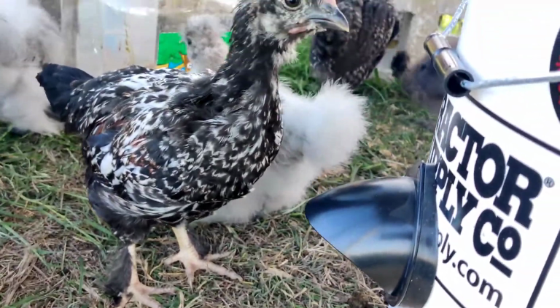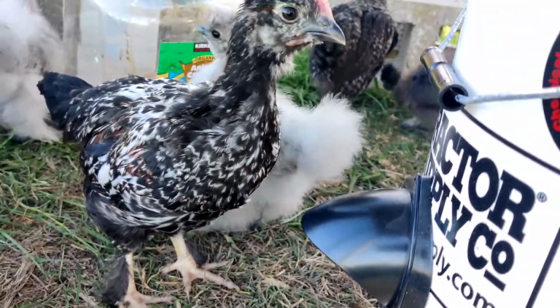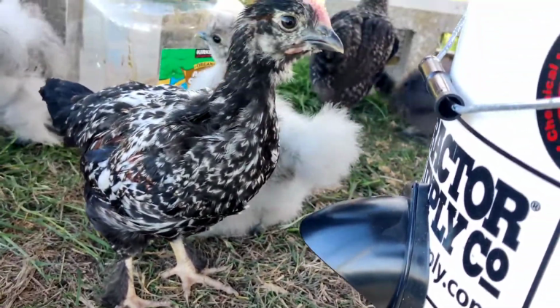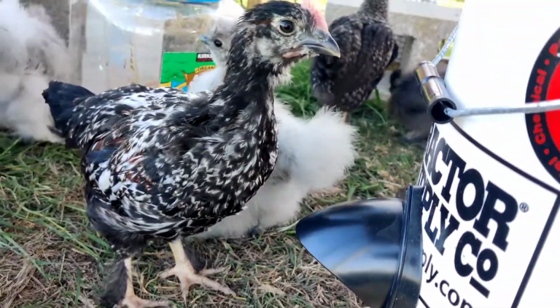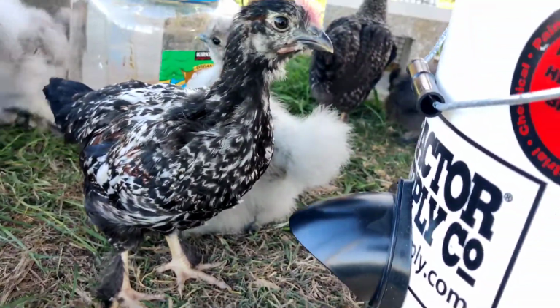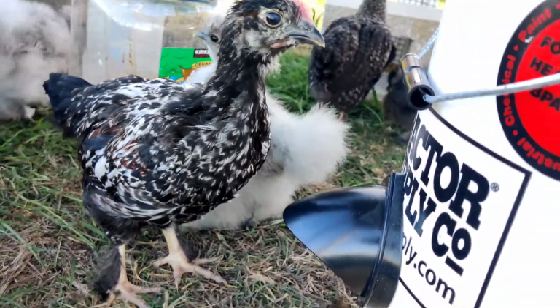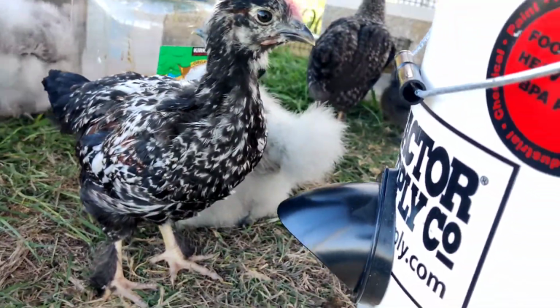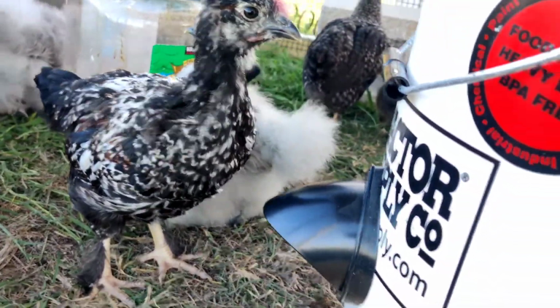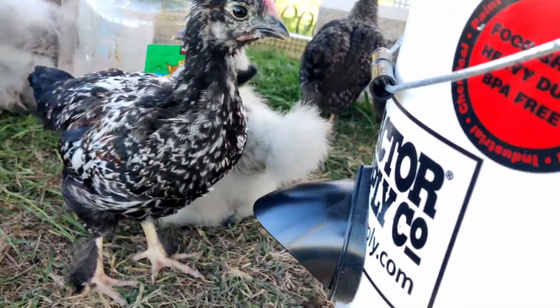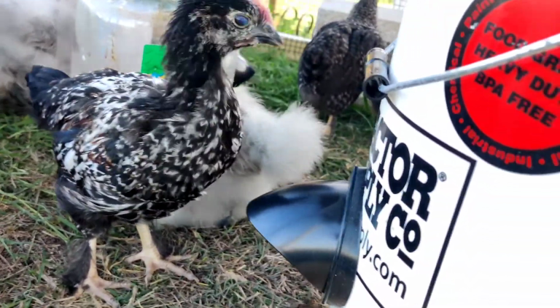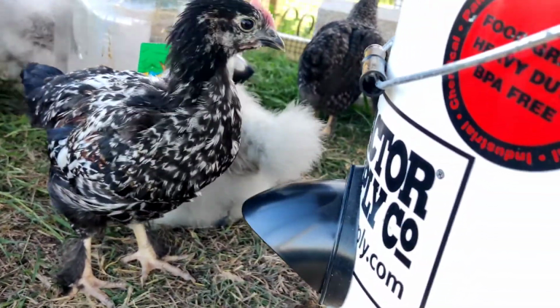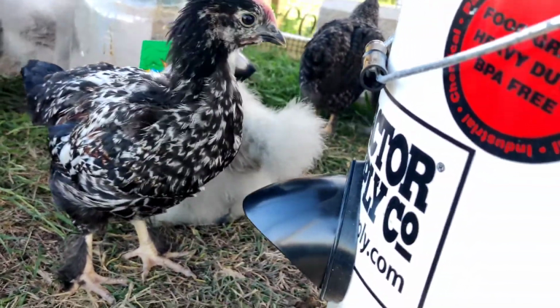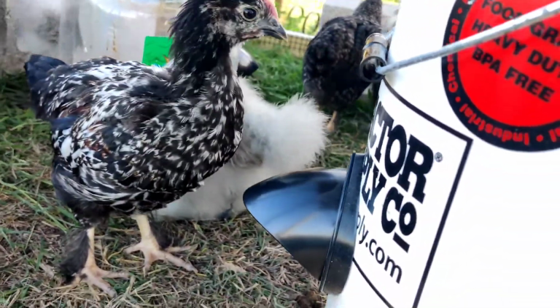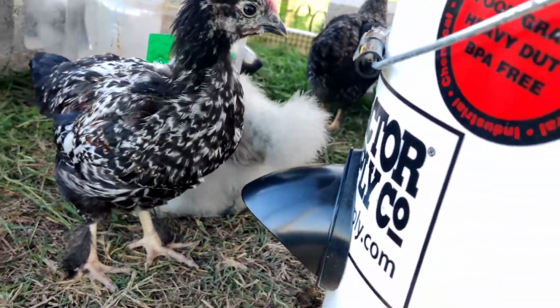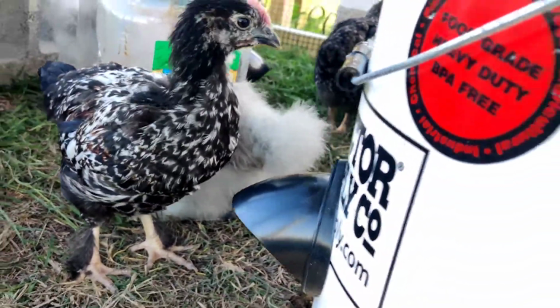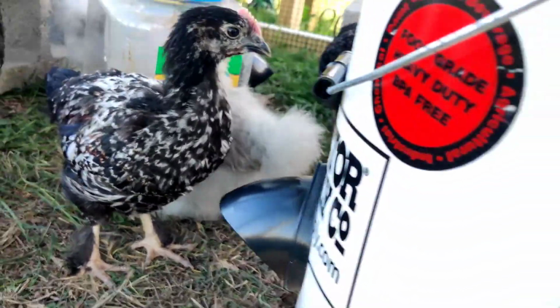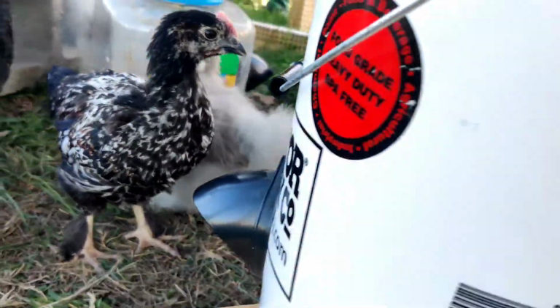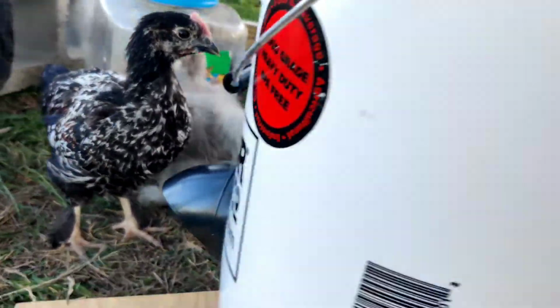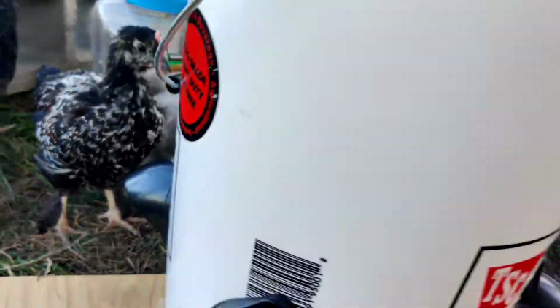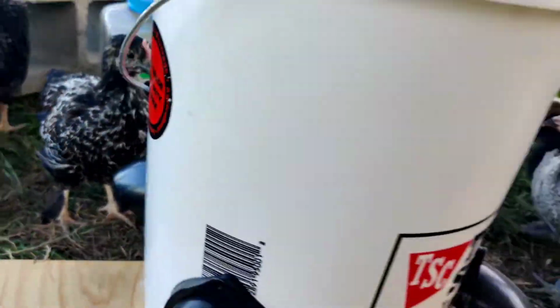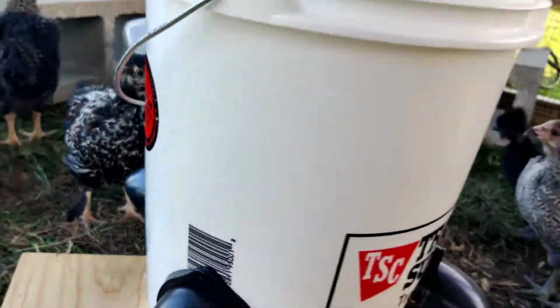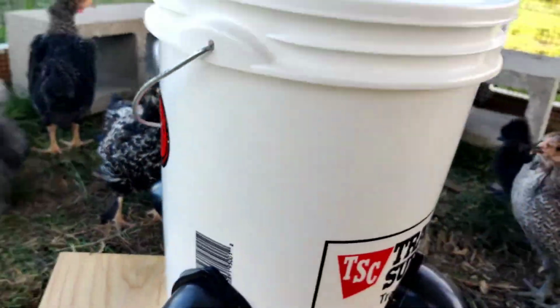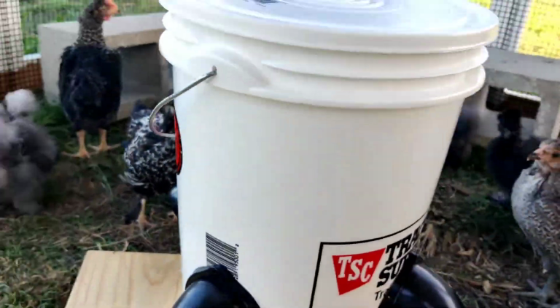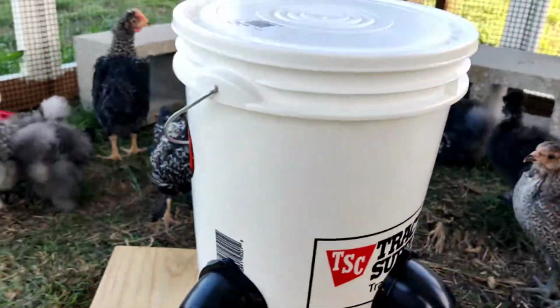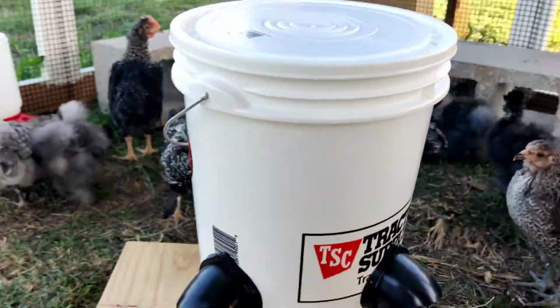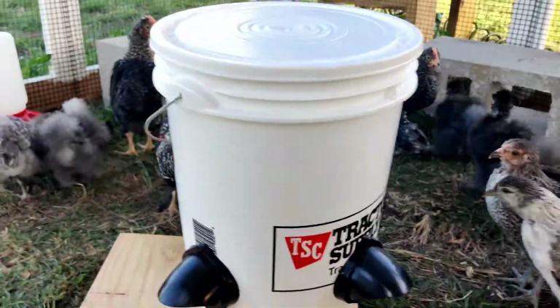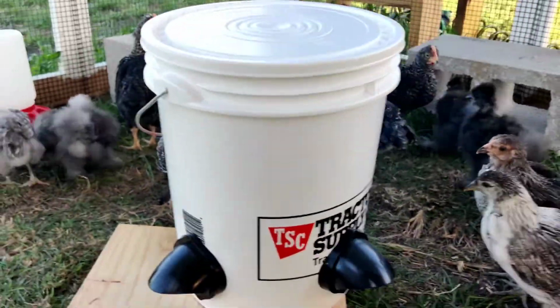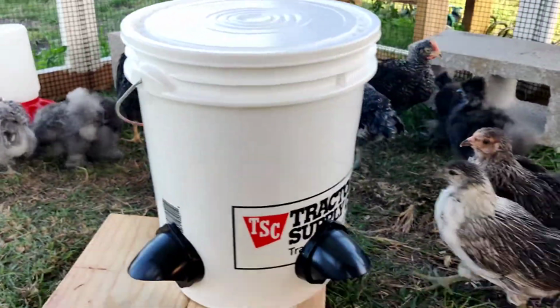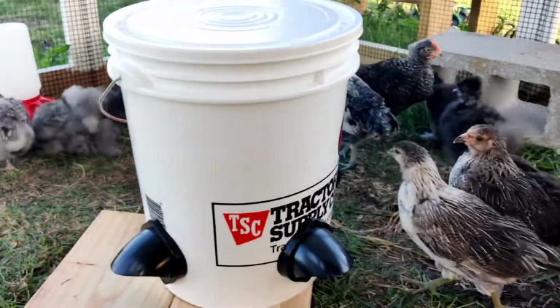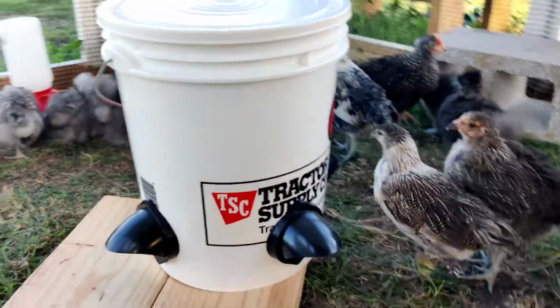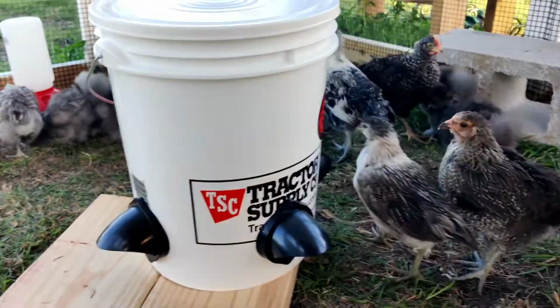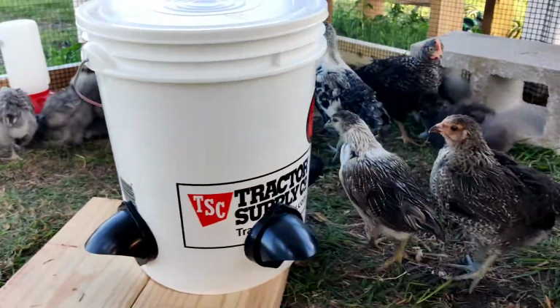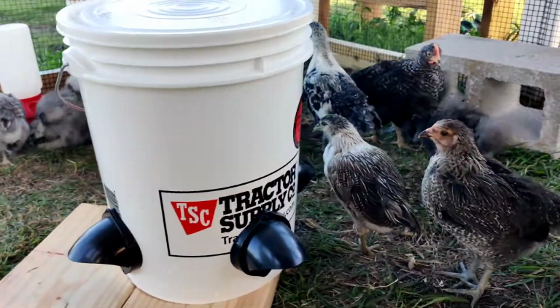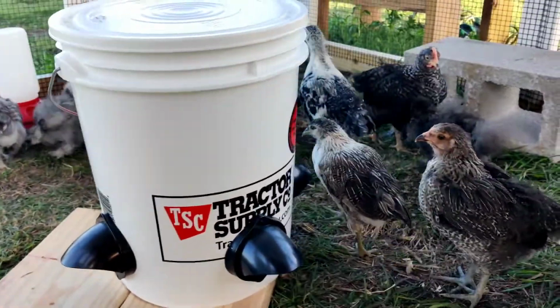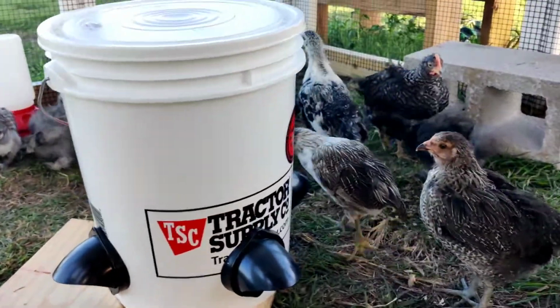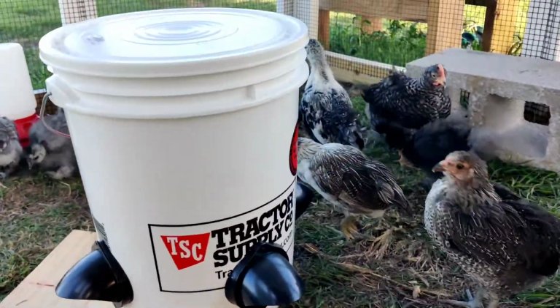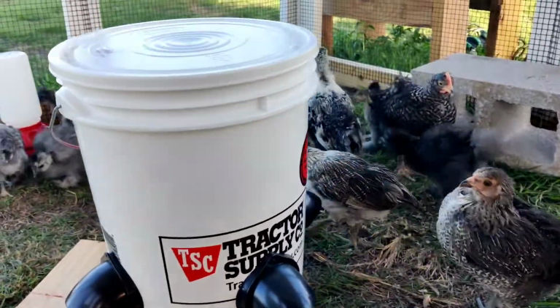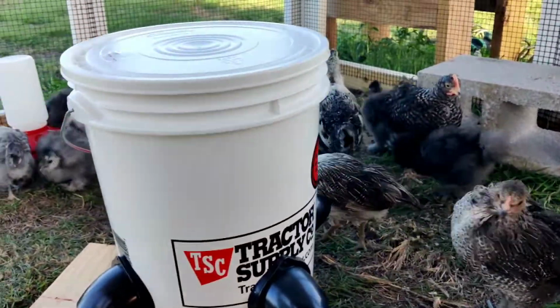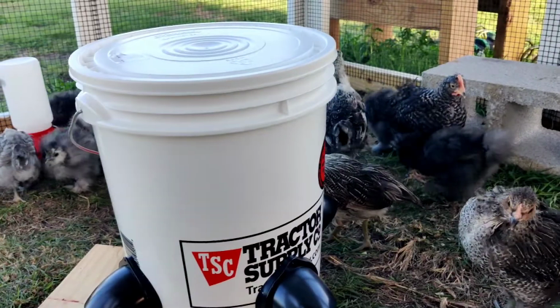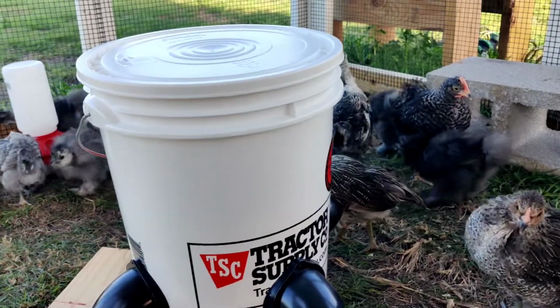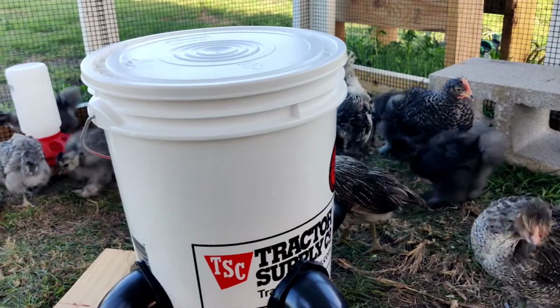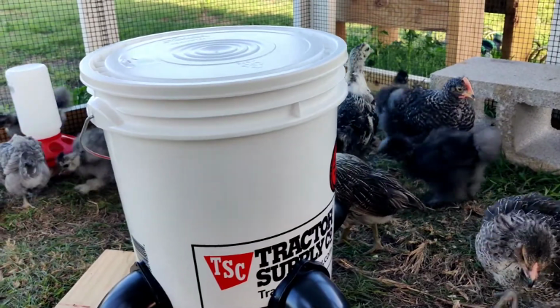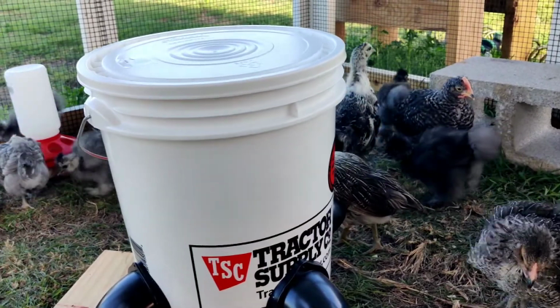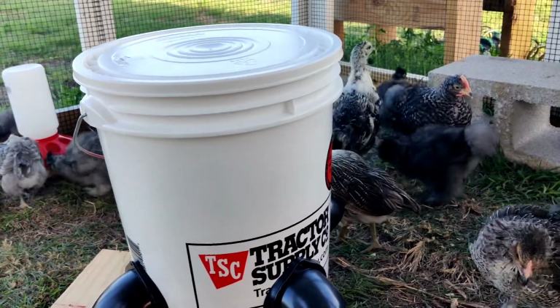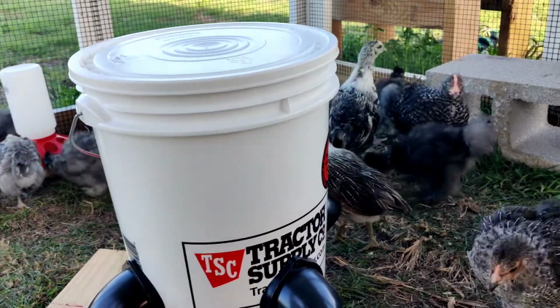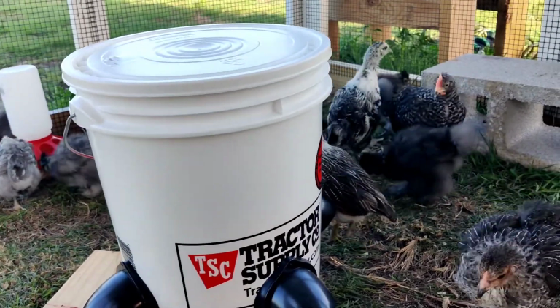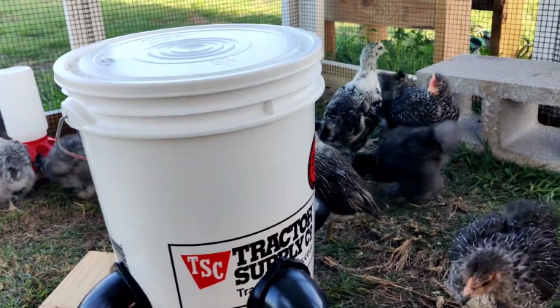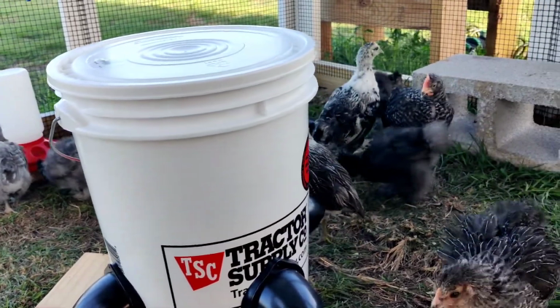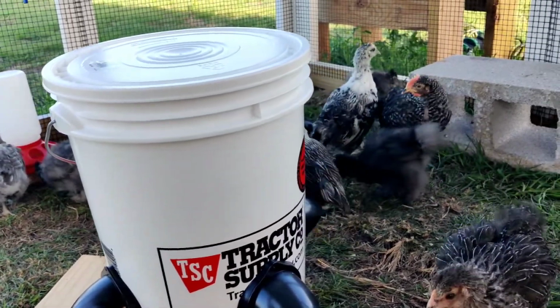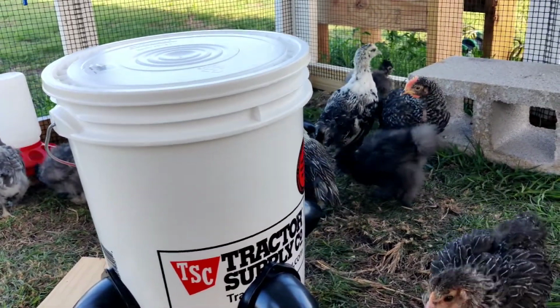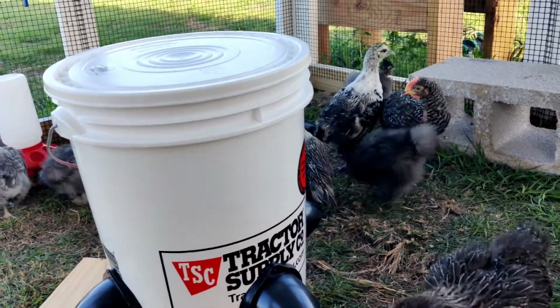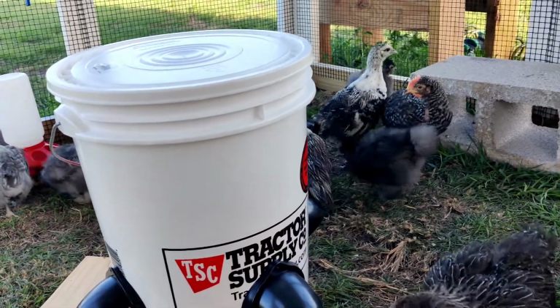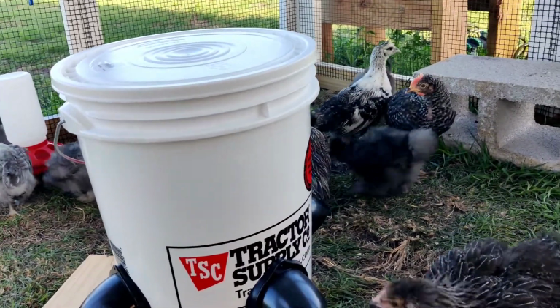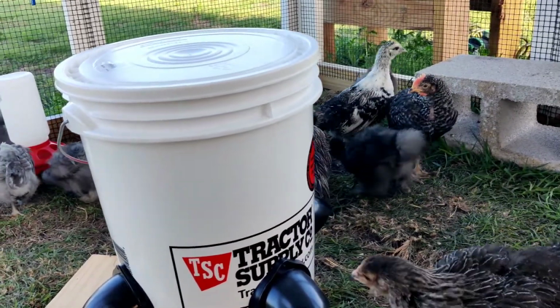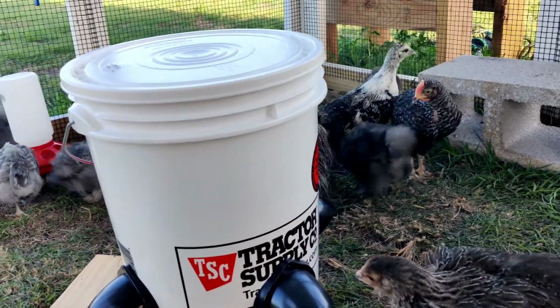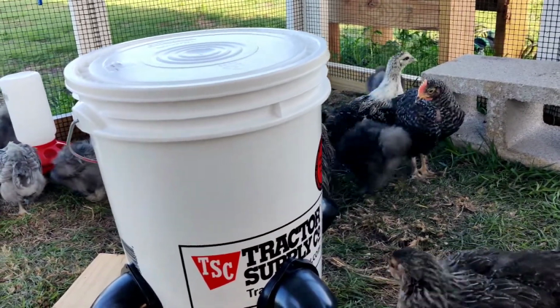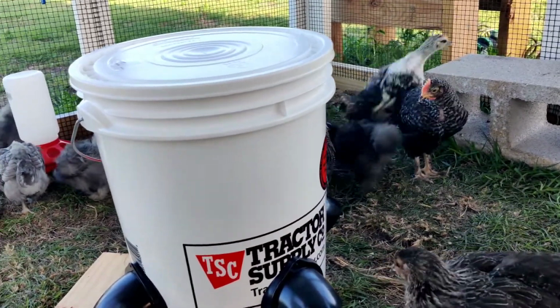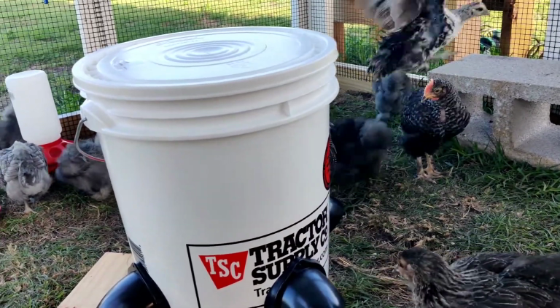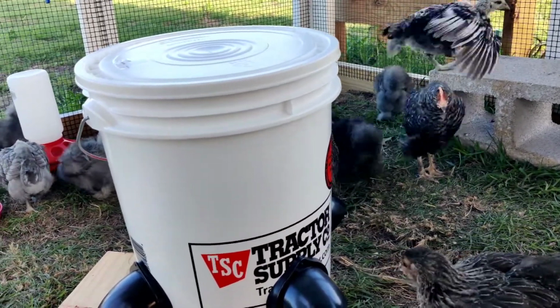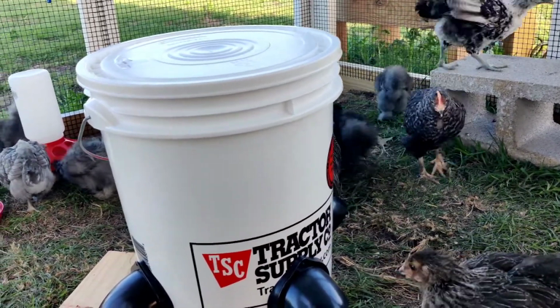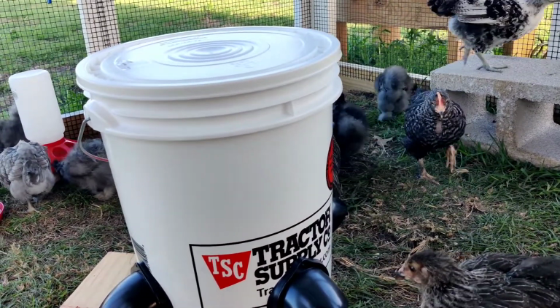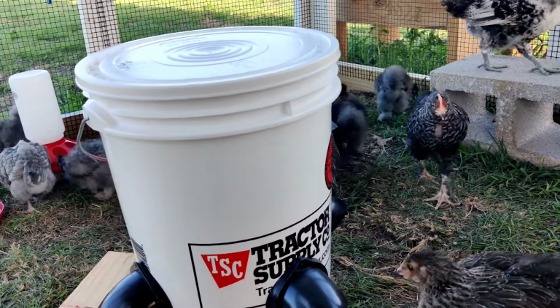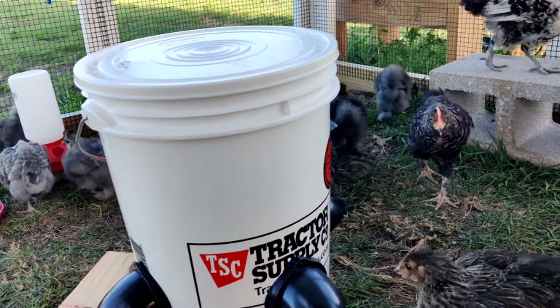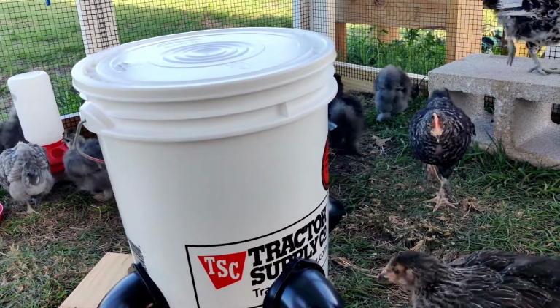This is Rosalie. Rosalie's catching on, sticking her head in. So we've got a couple birds starting to use it, which is nice.